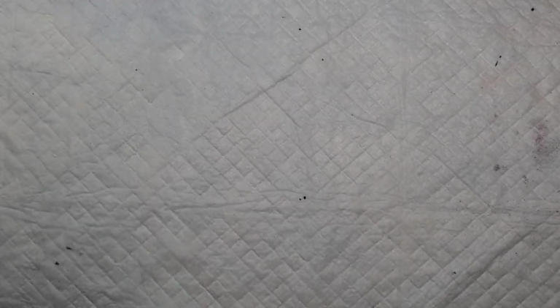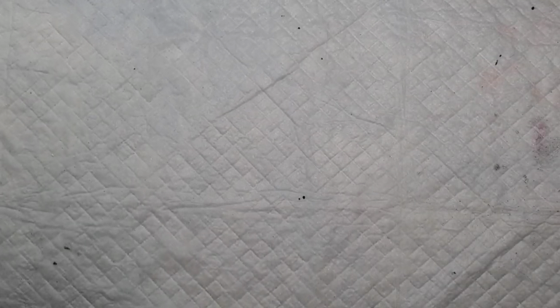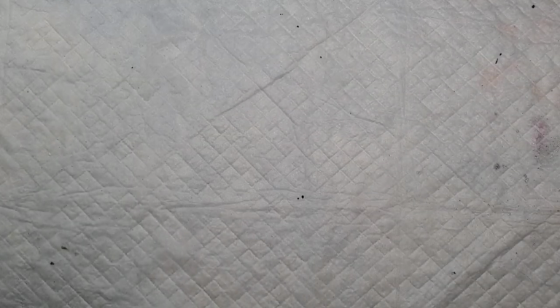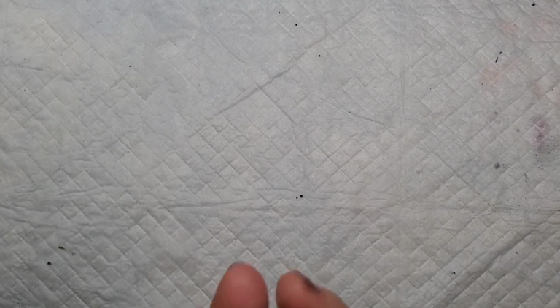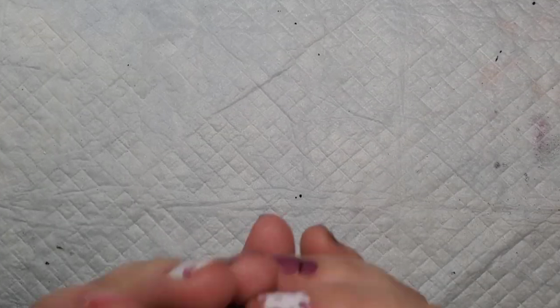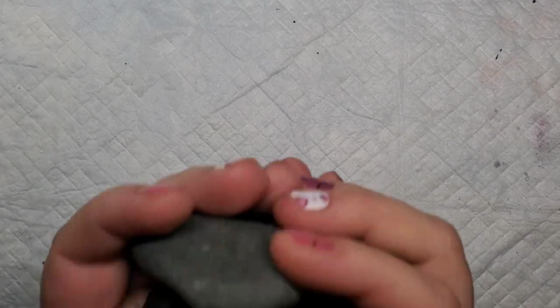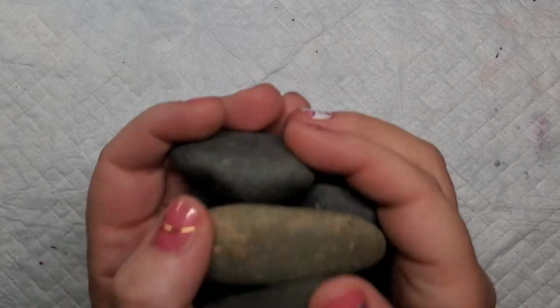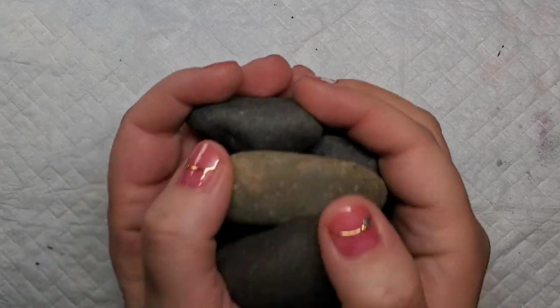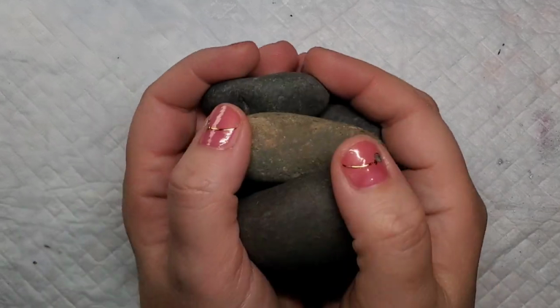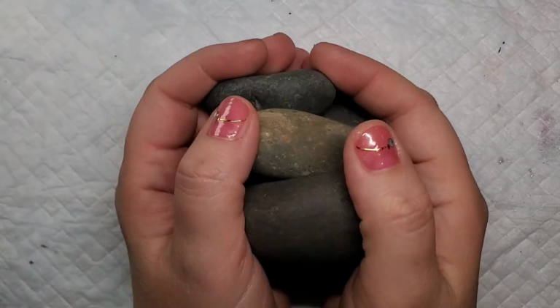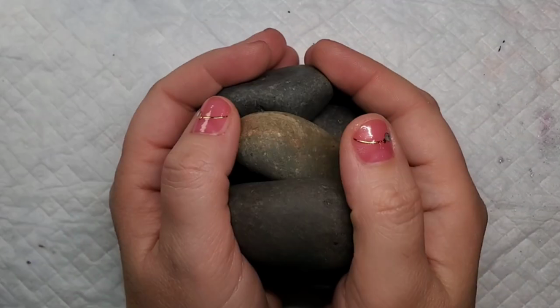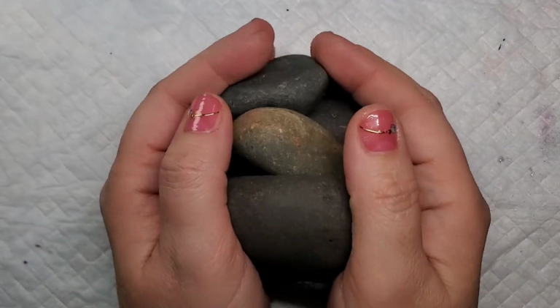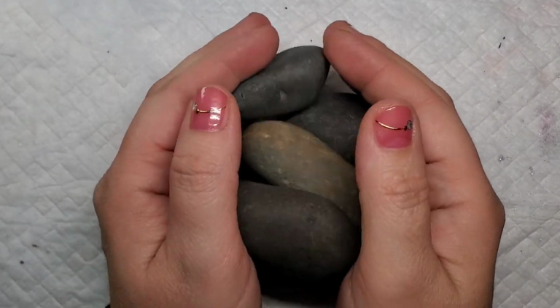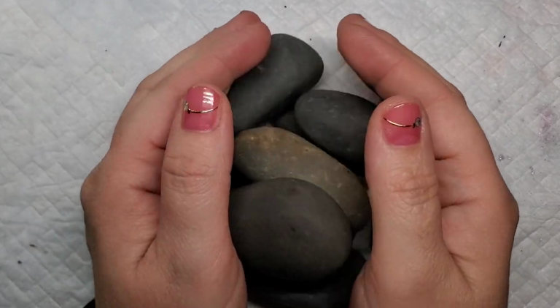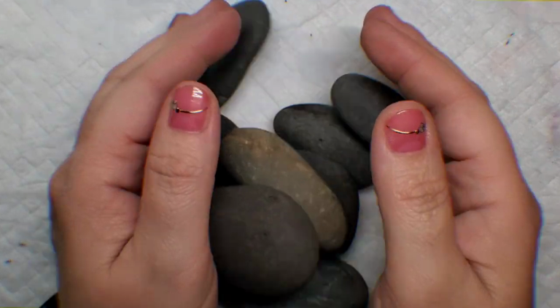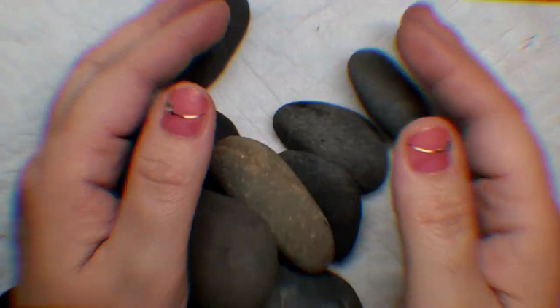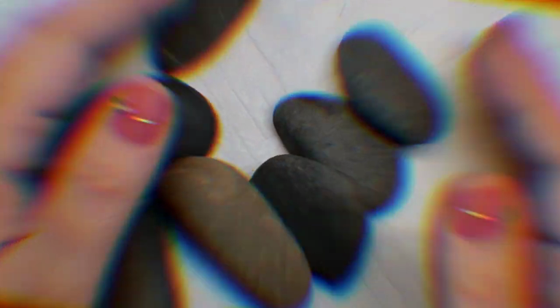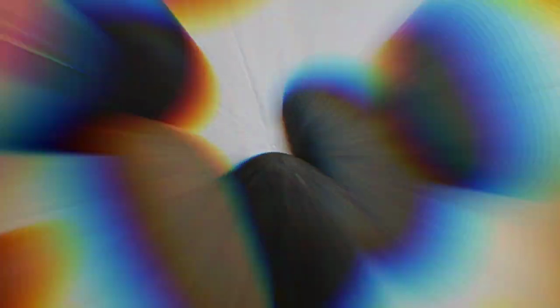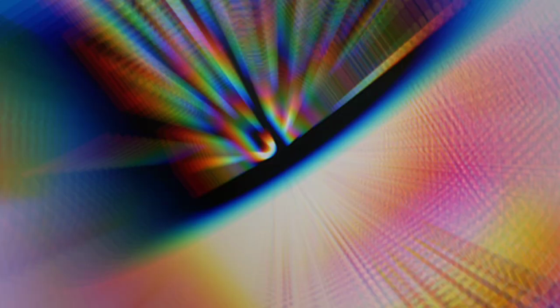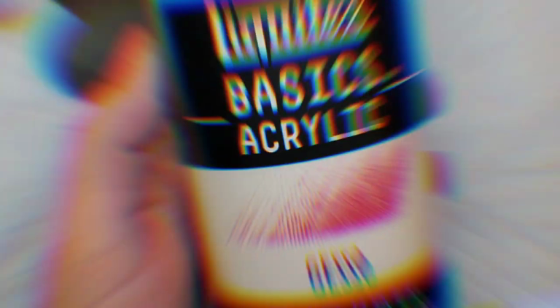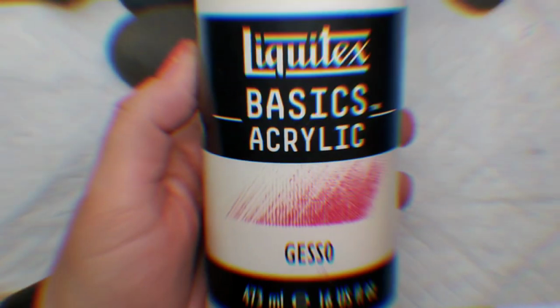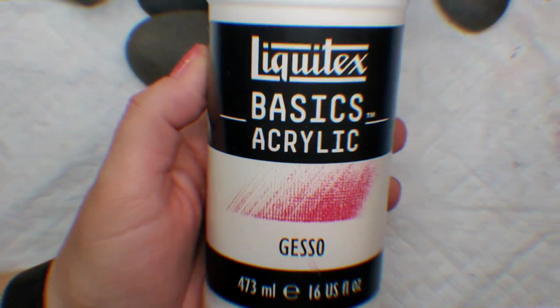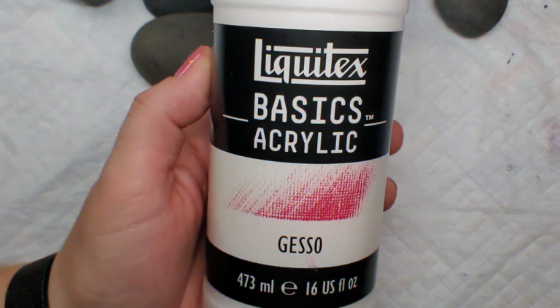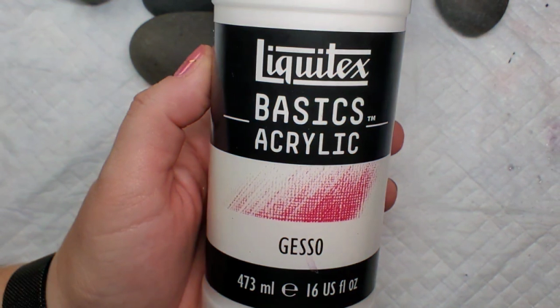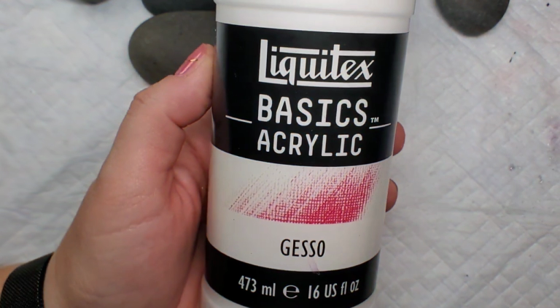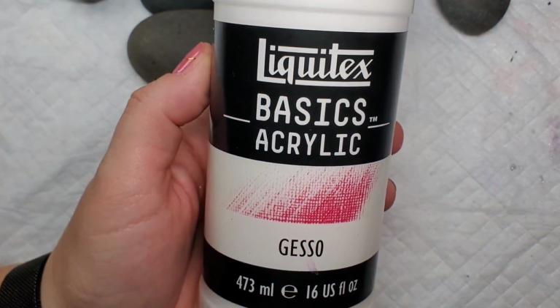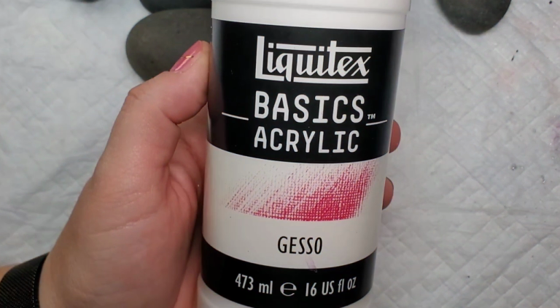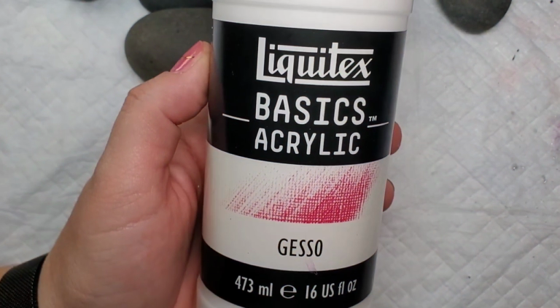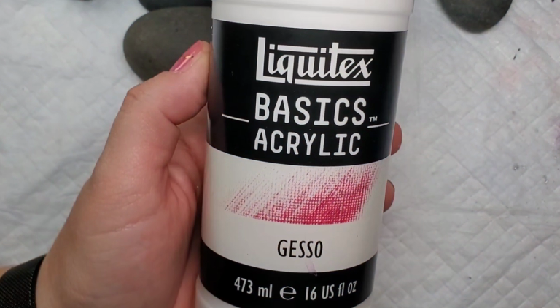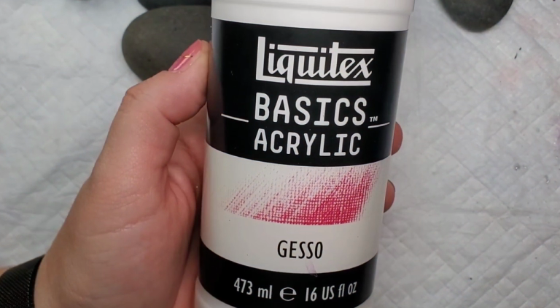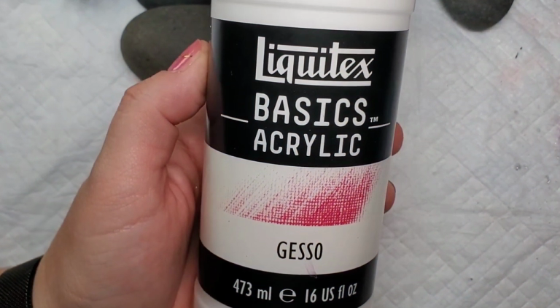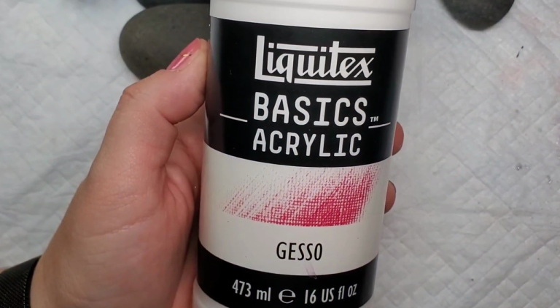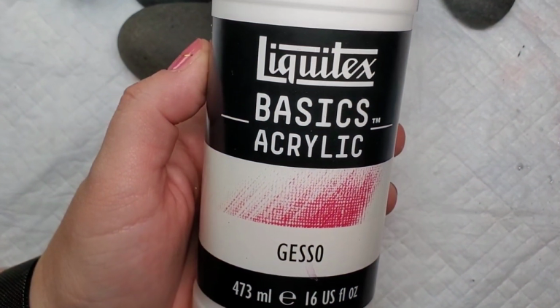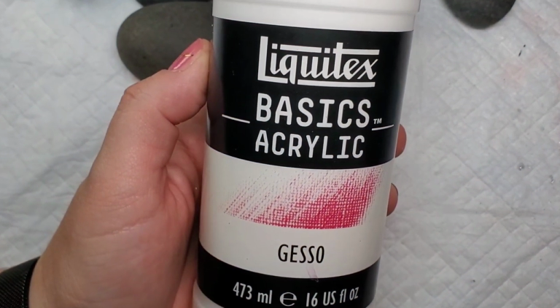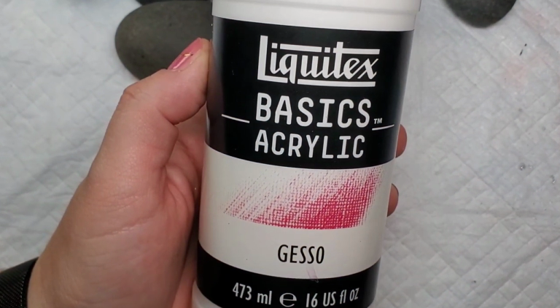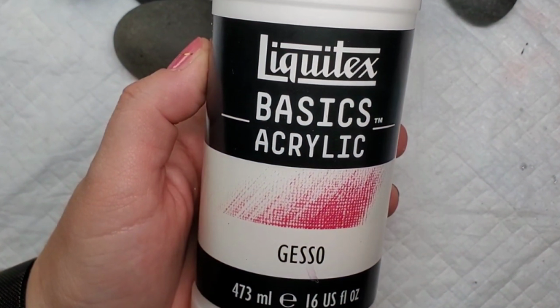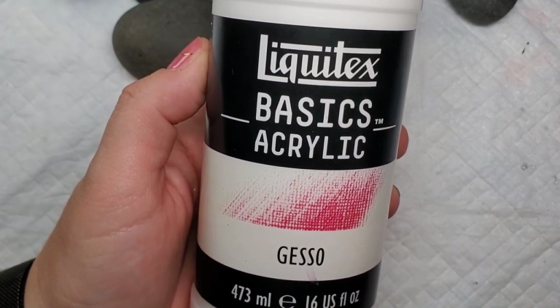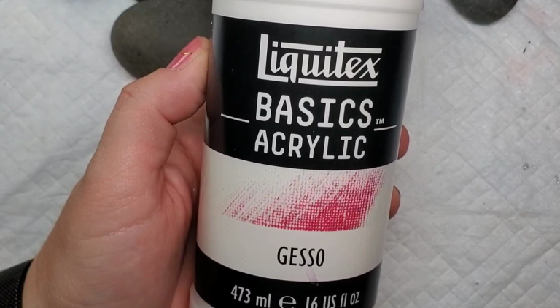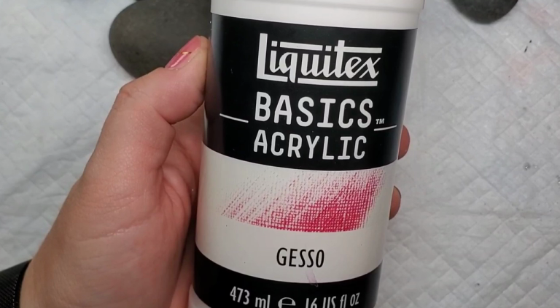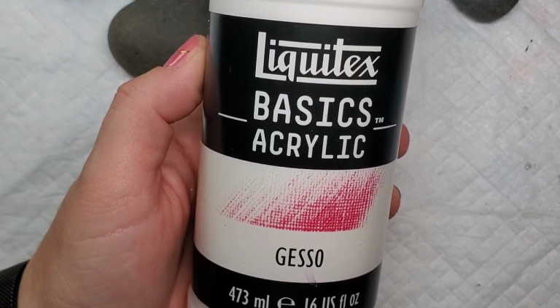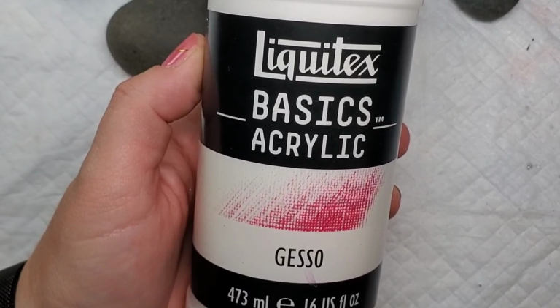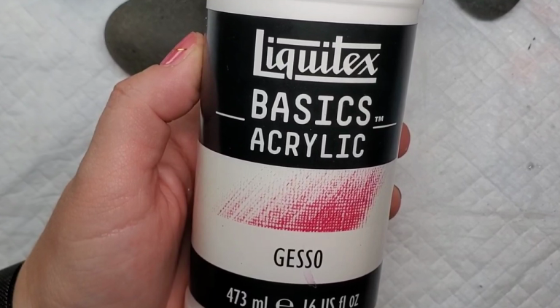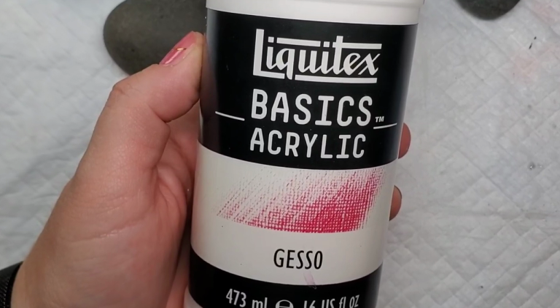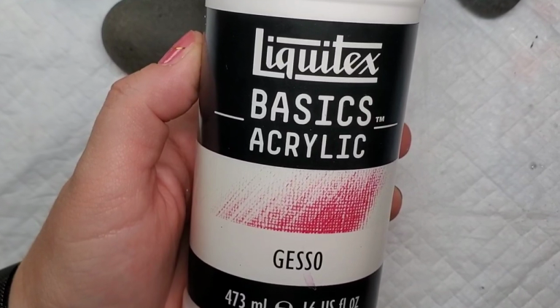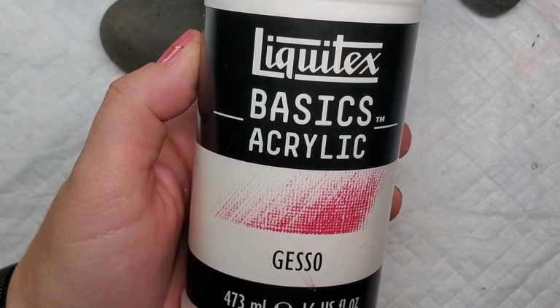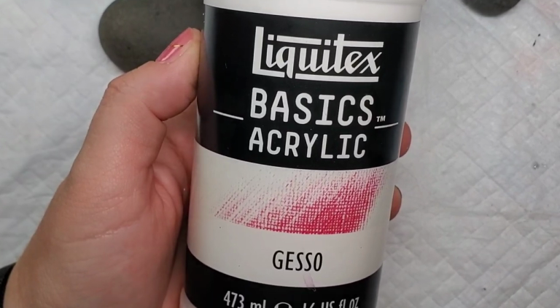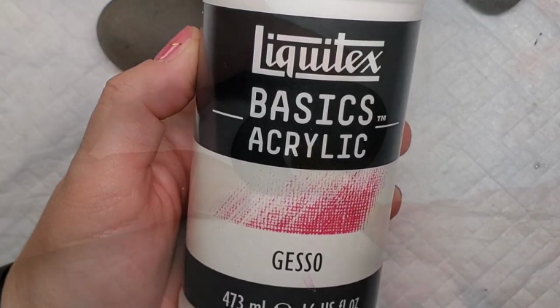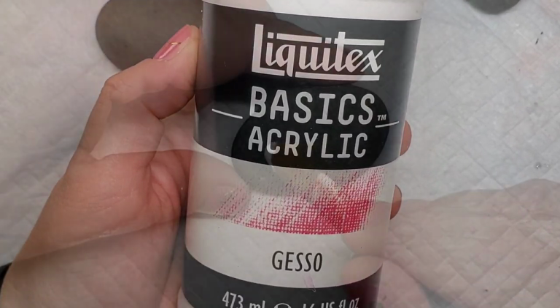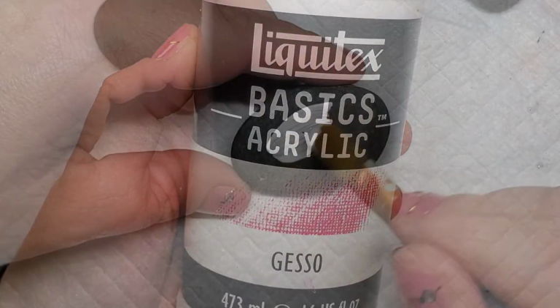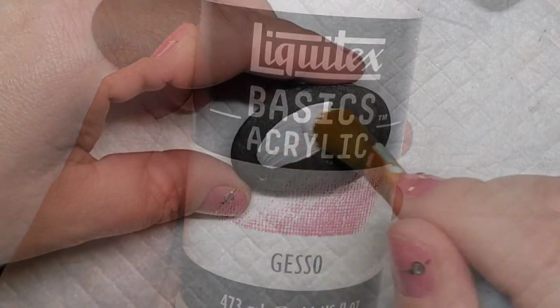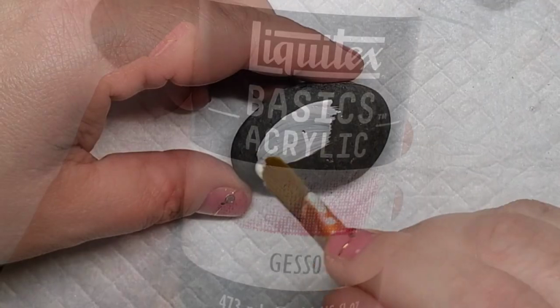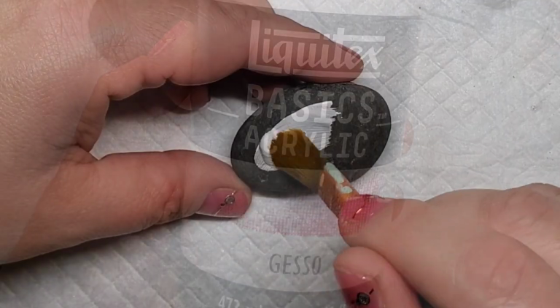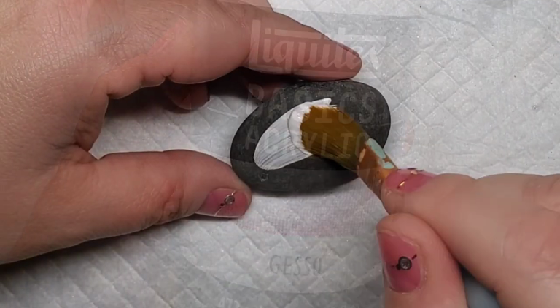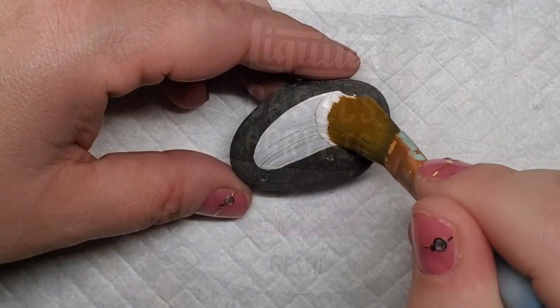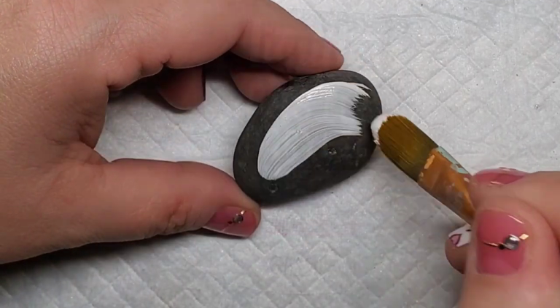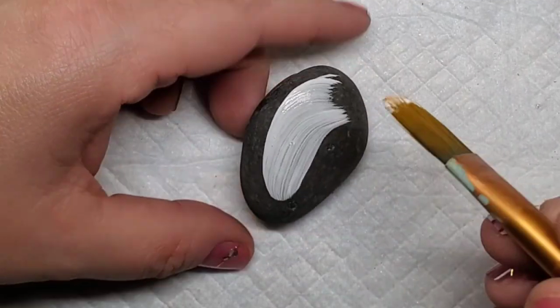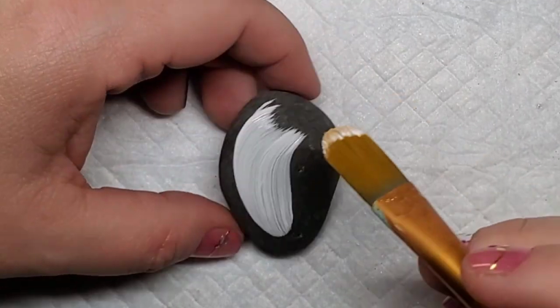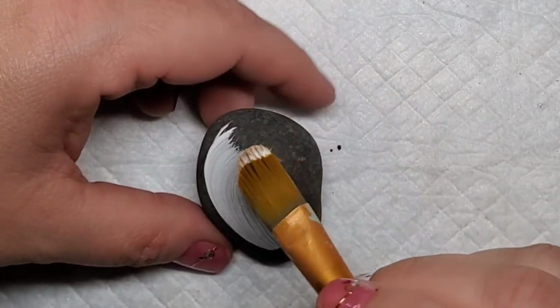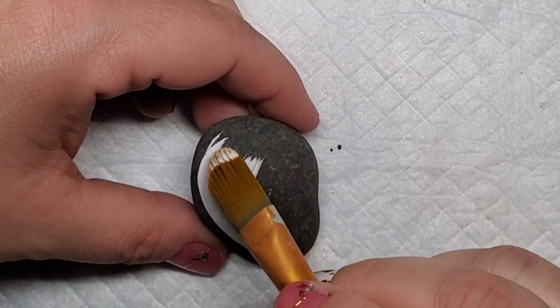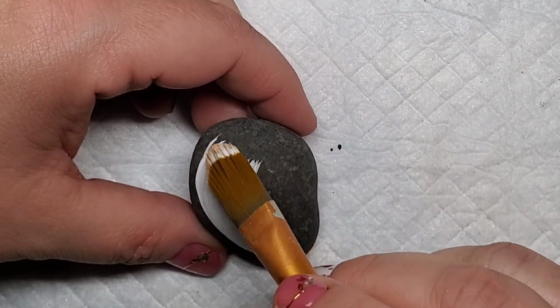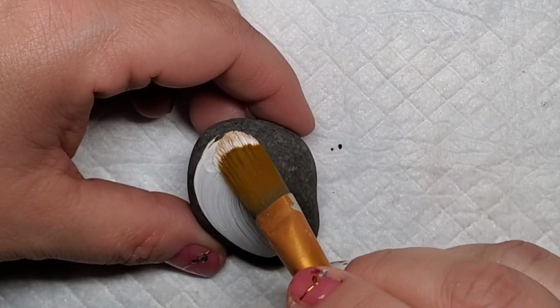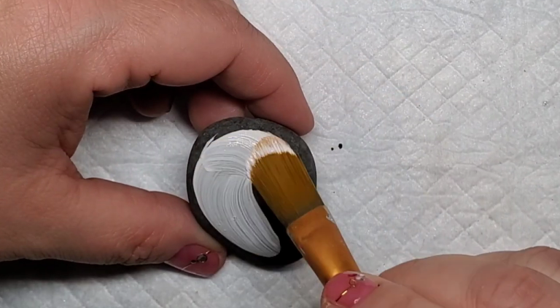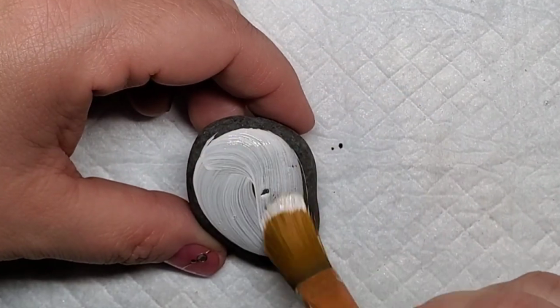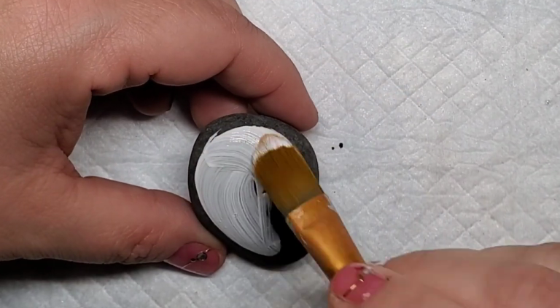Welcome back! September is National Suicide Prevention Awareness Month, so today we are going to make some semicolon word rocks.